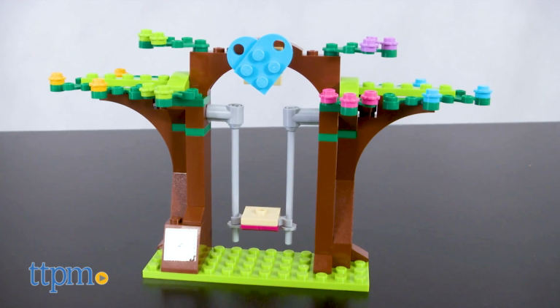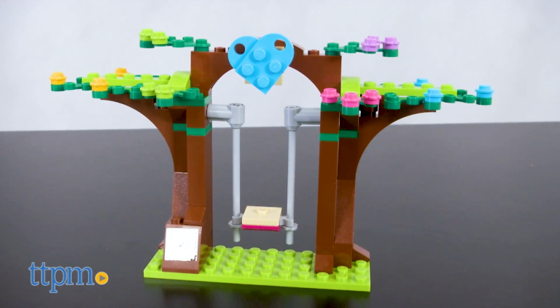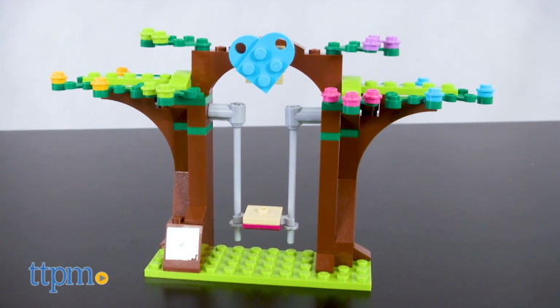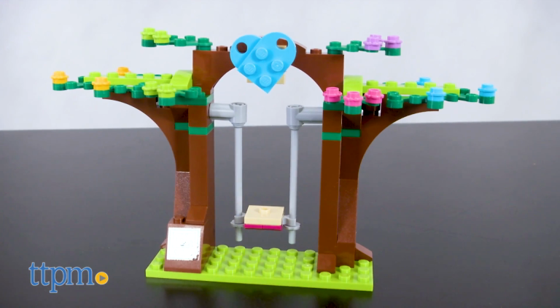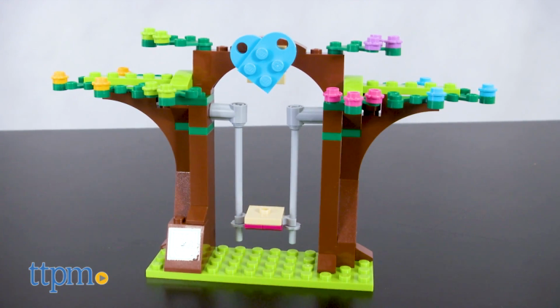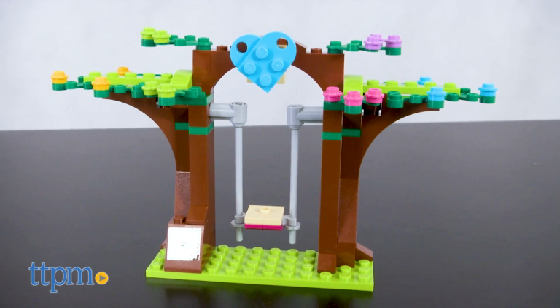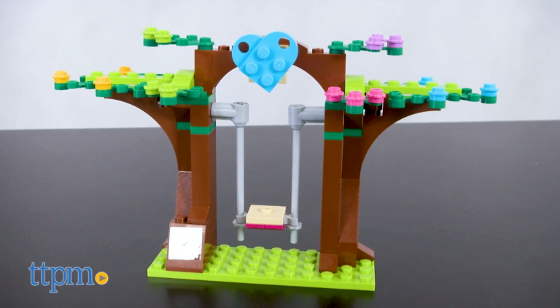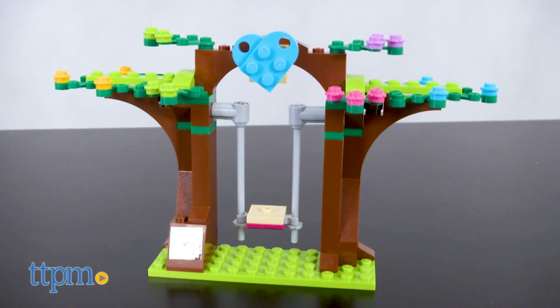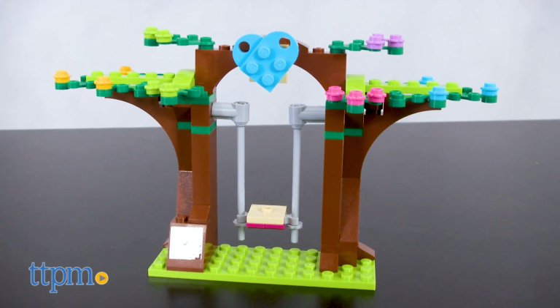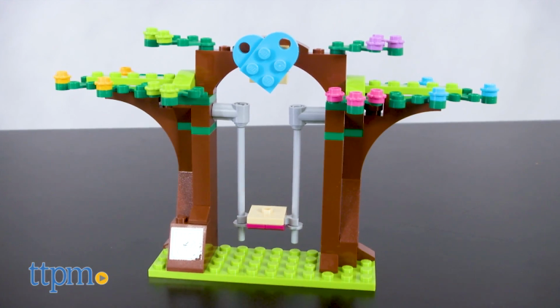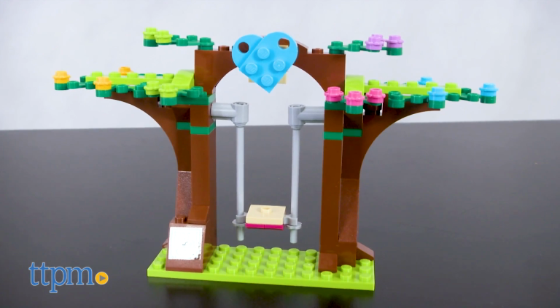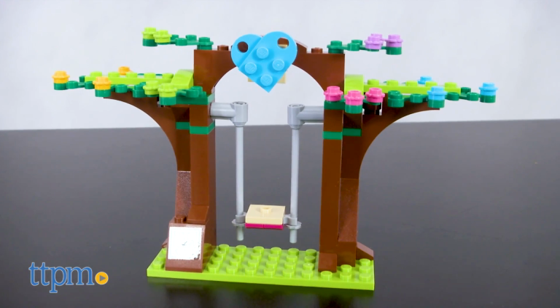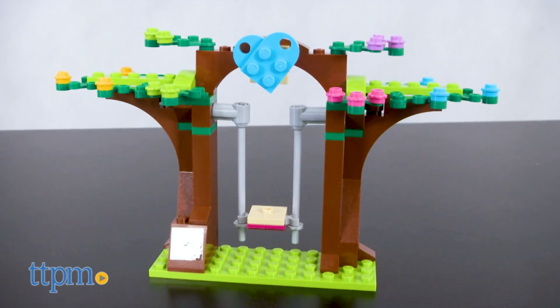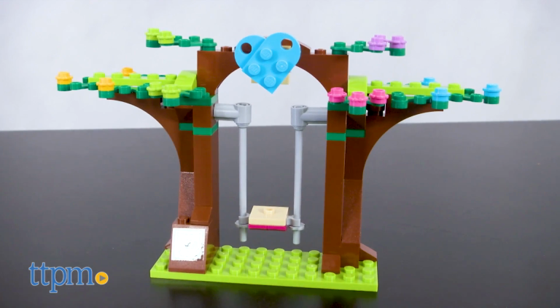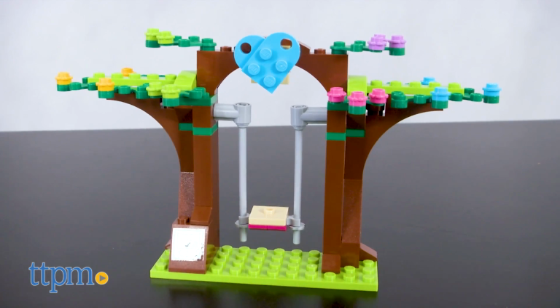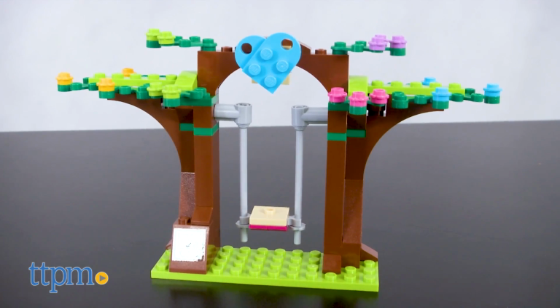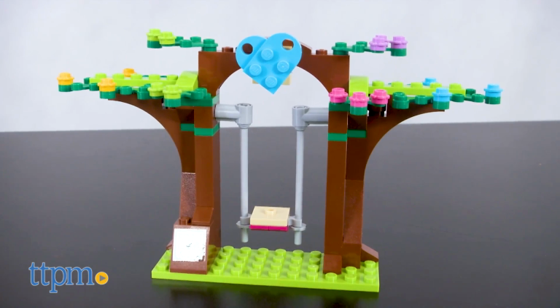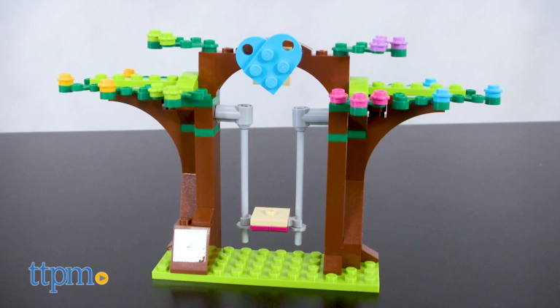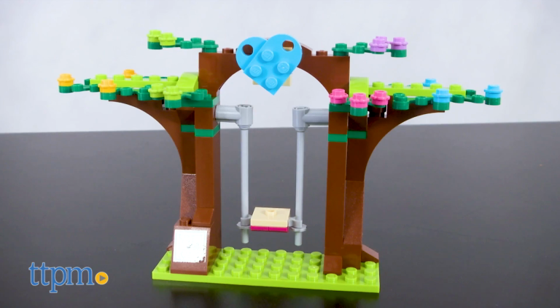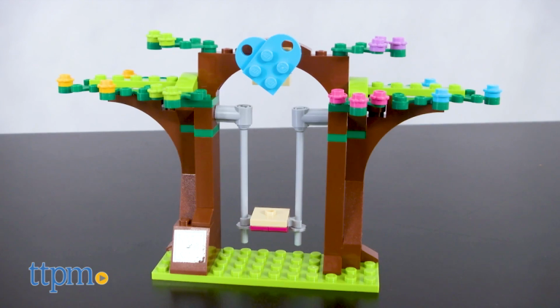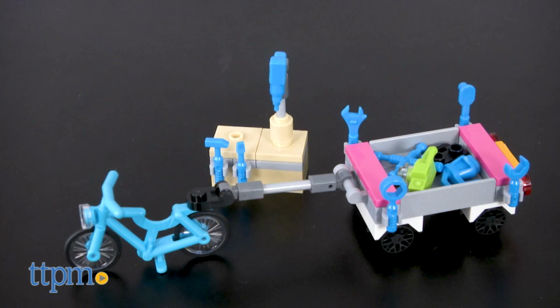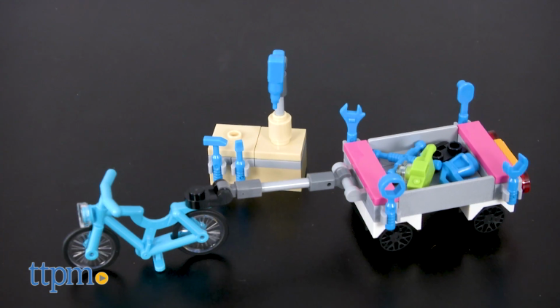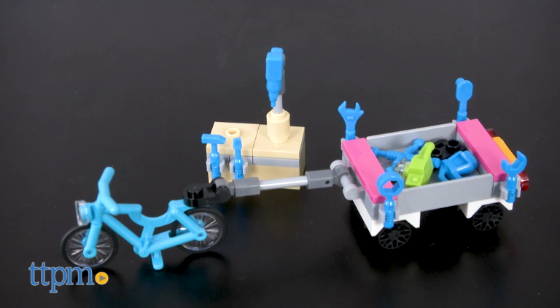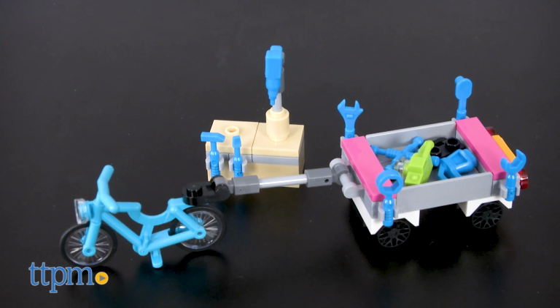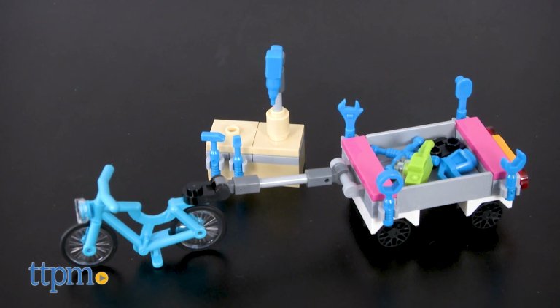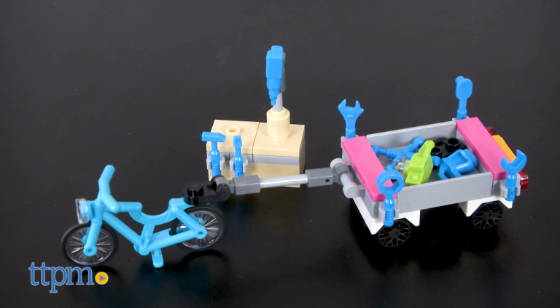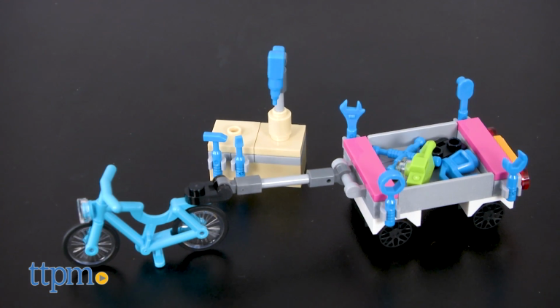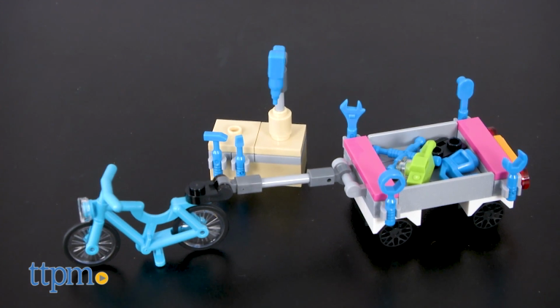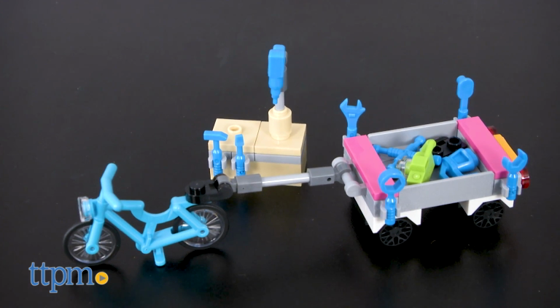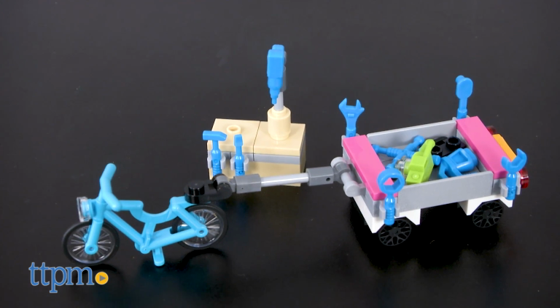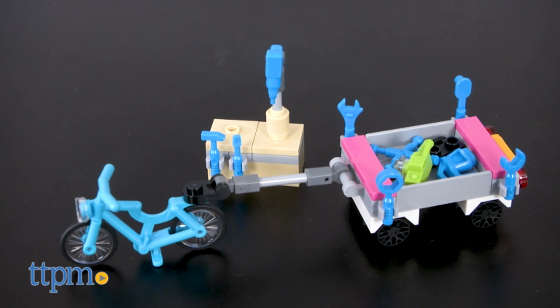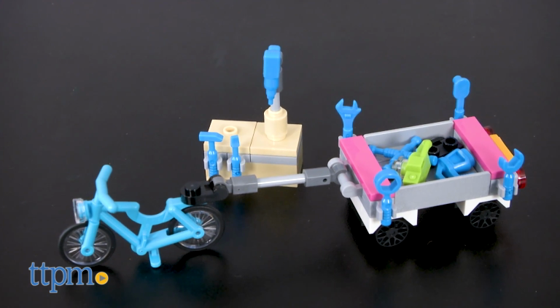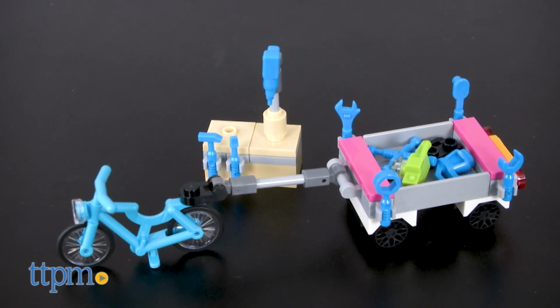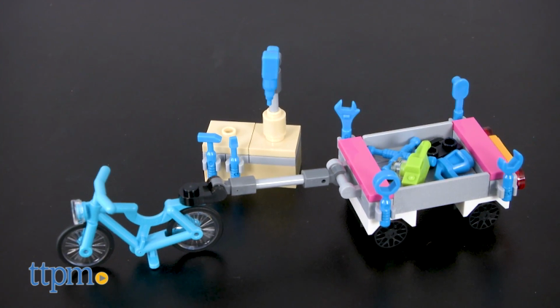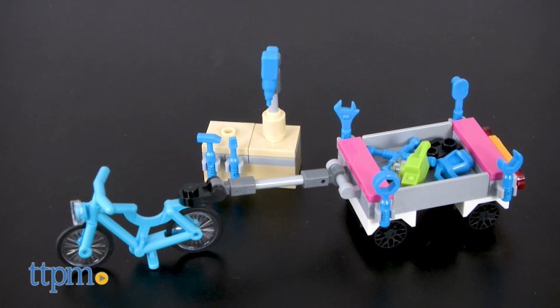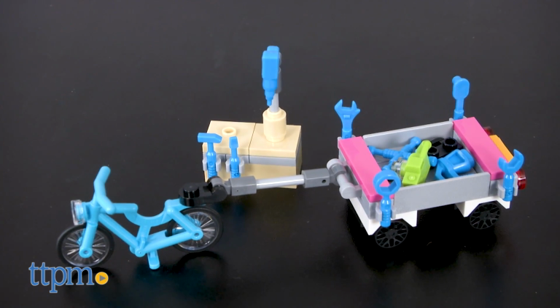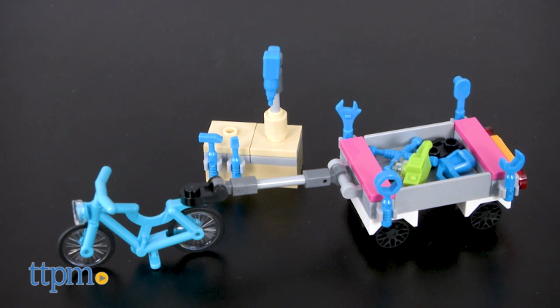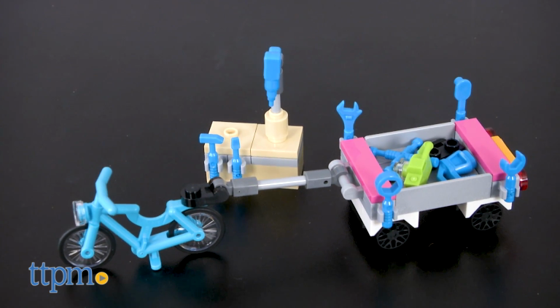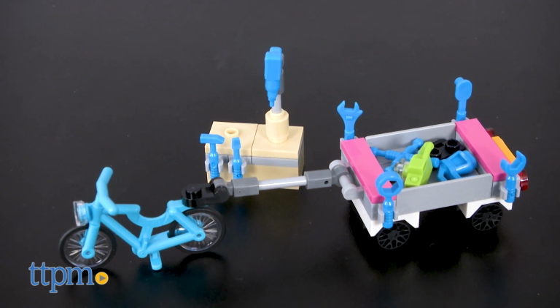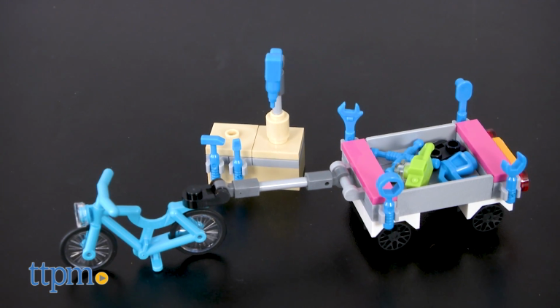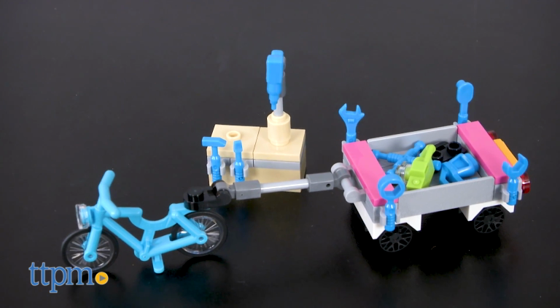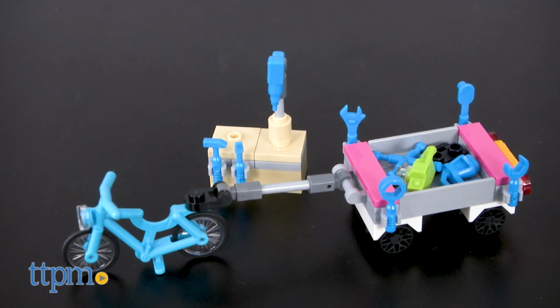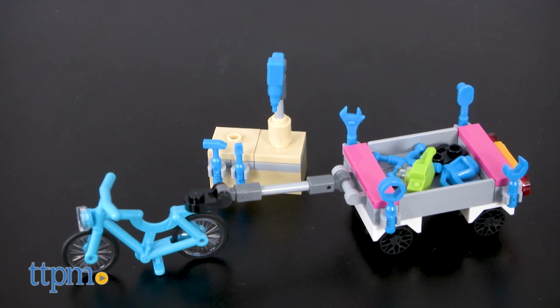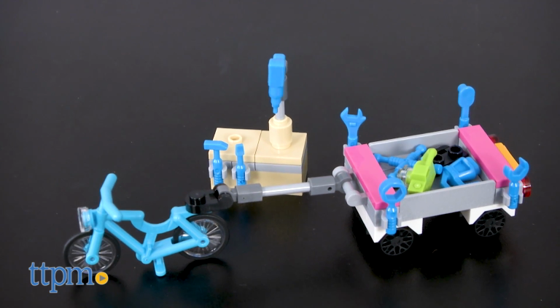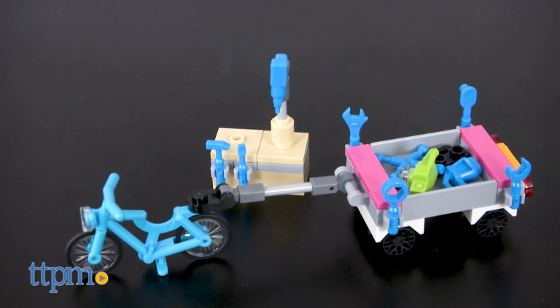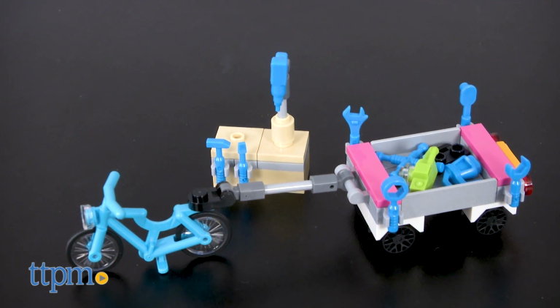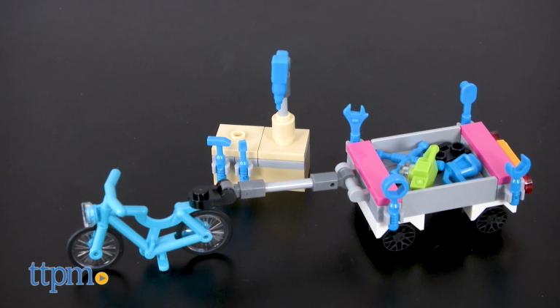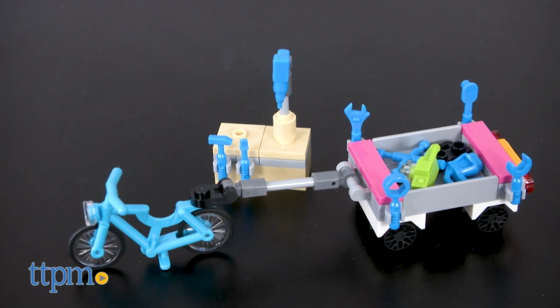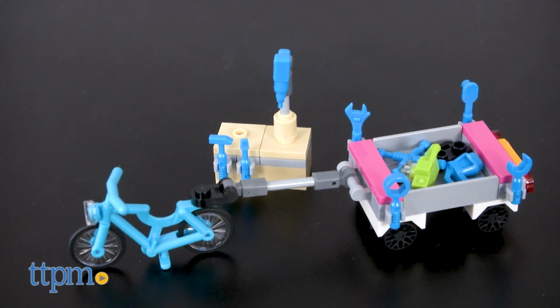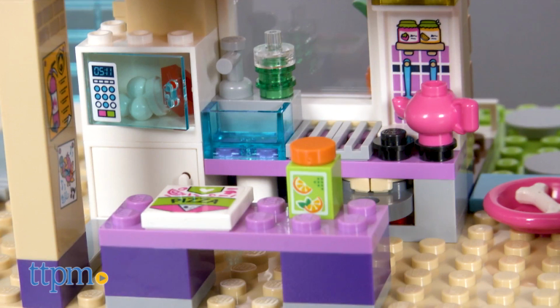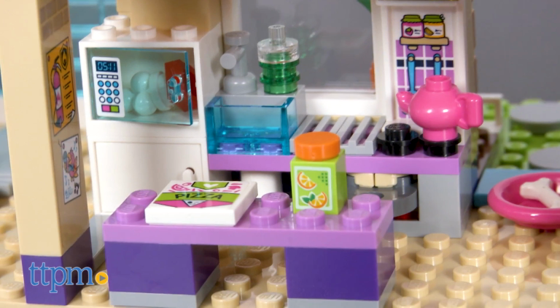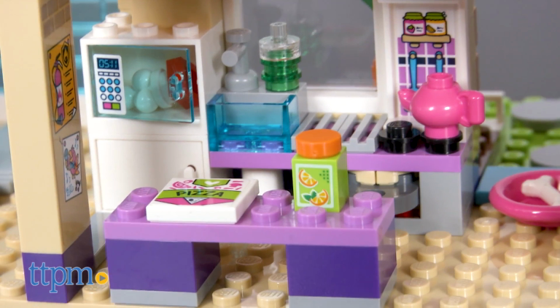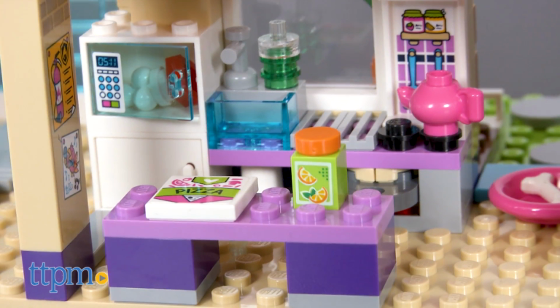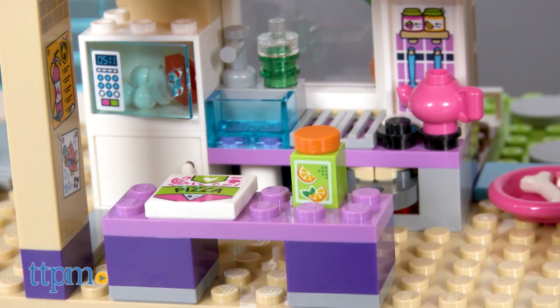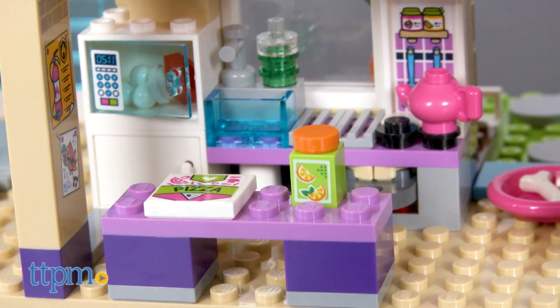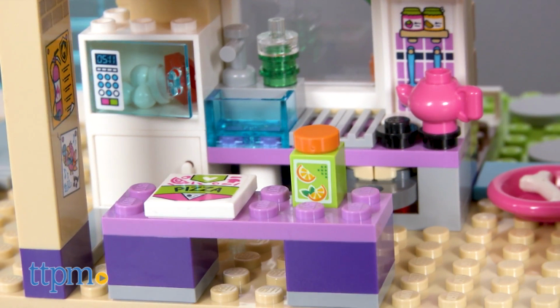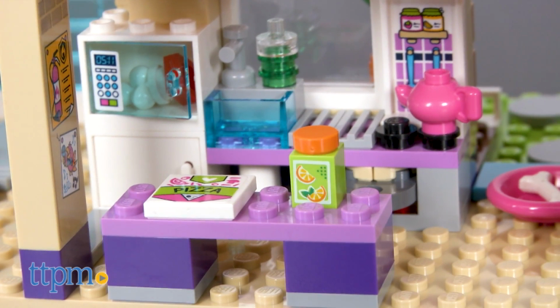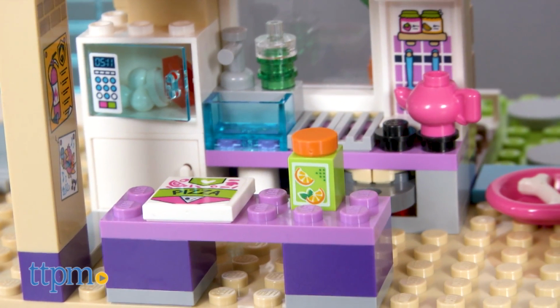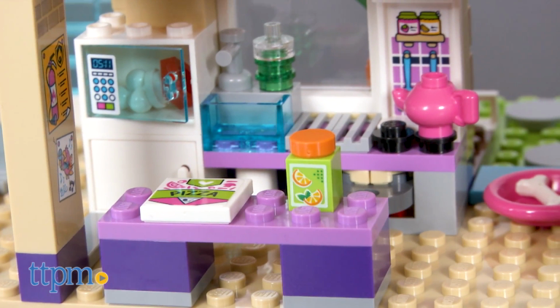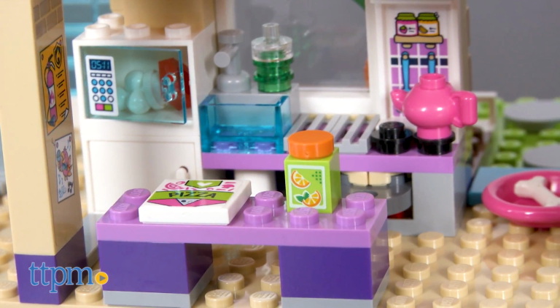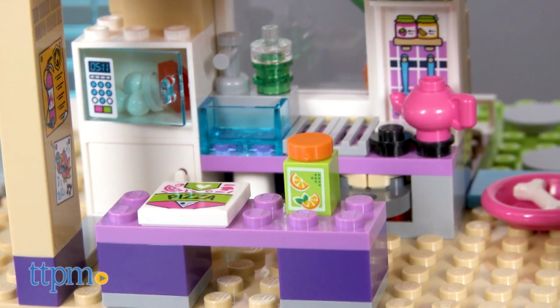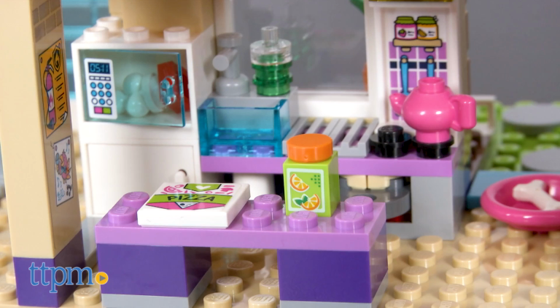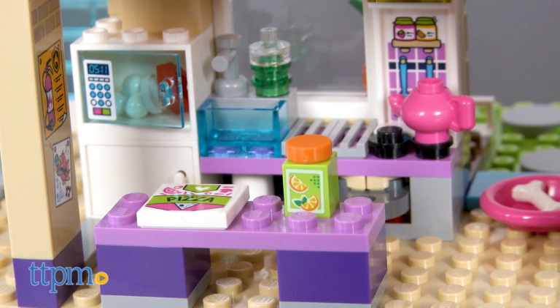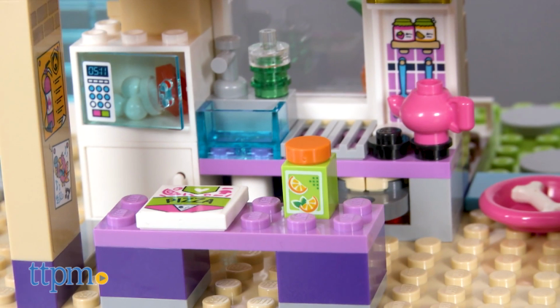There's also a fireman's pole for the minifigures to slide down, a friendship tree with swing, and a bicycle with a trailer full of tools. But that's just the outside.